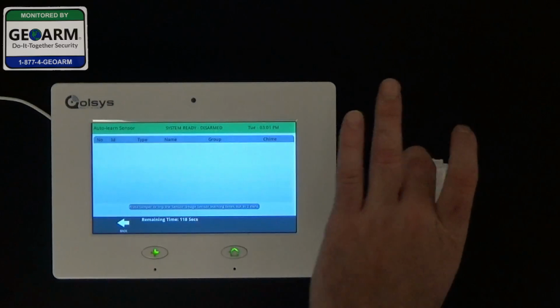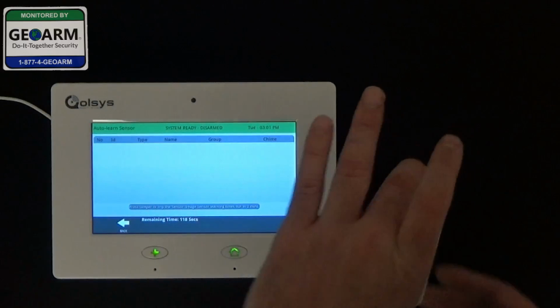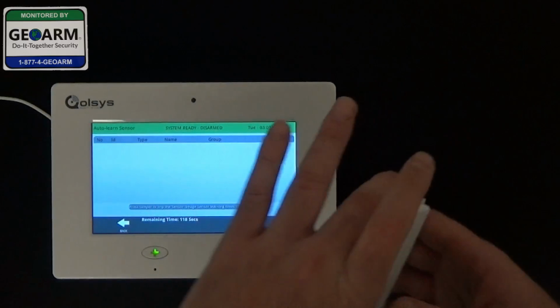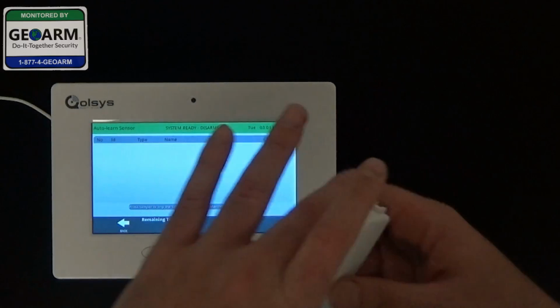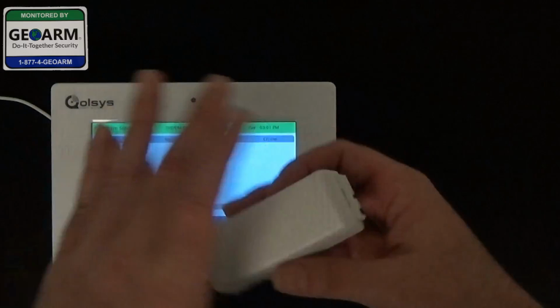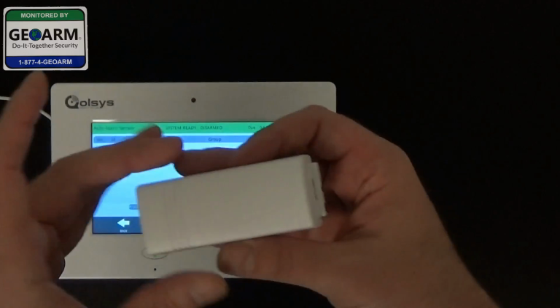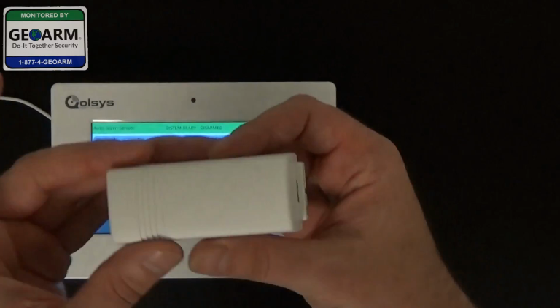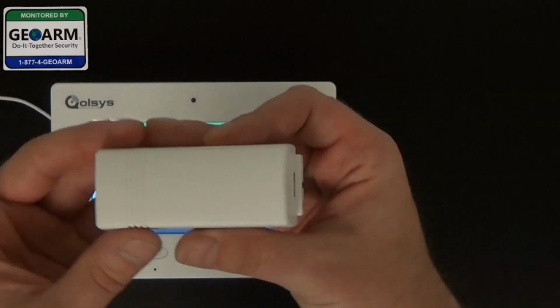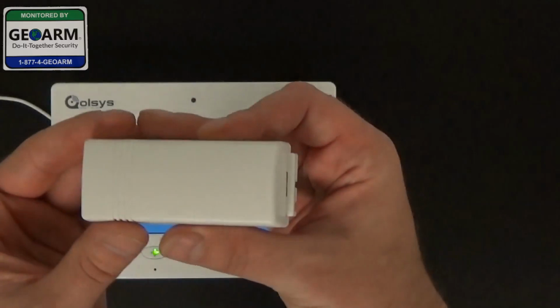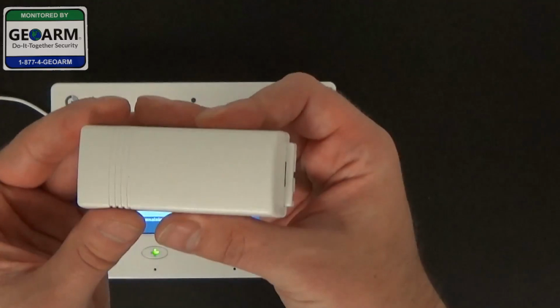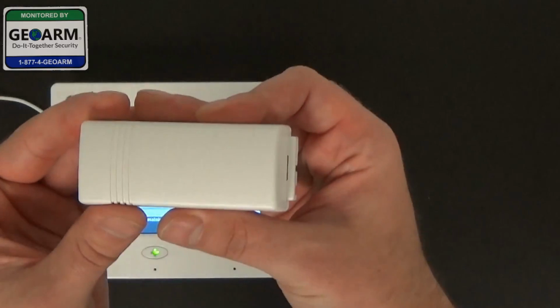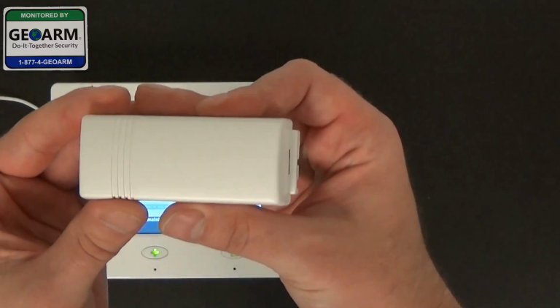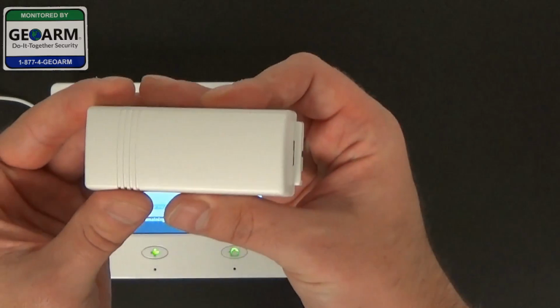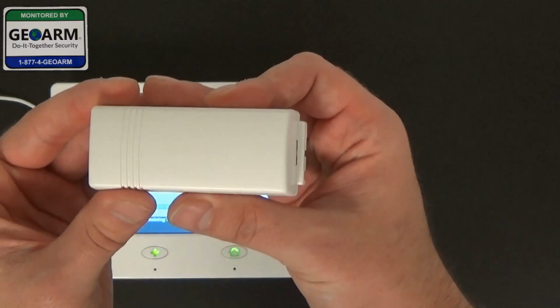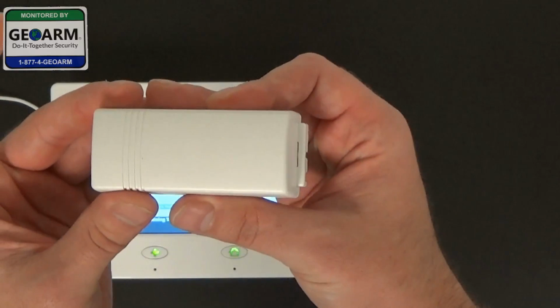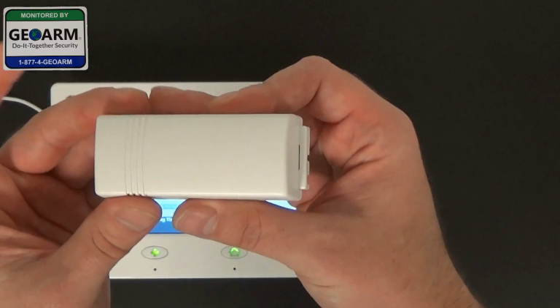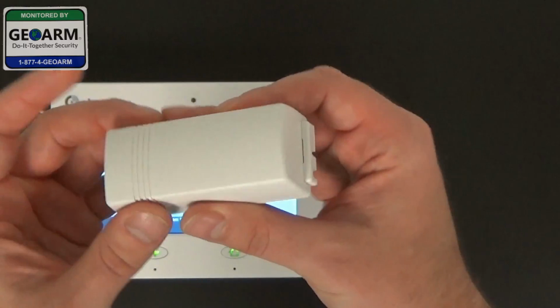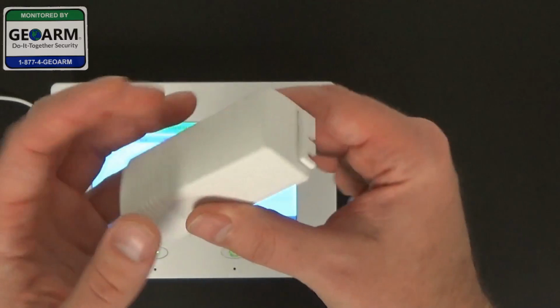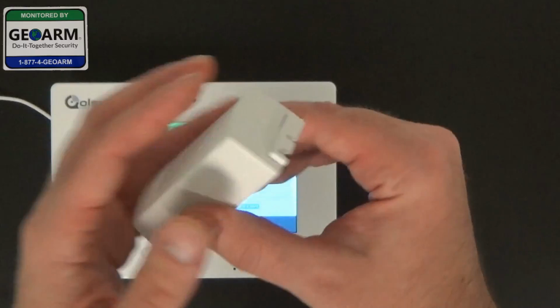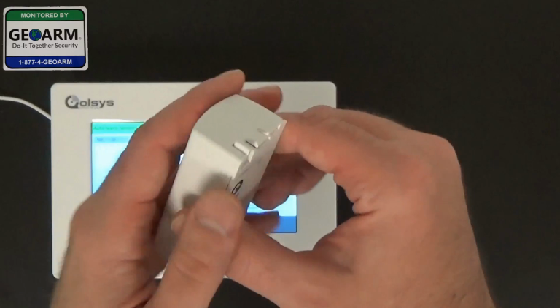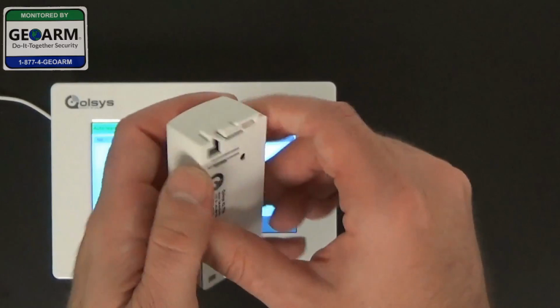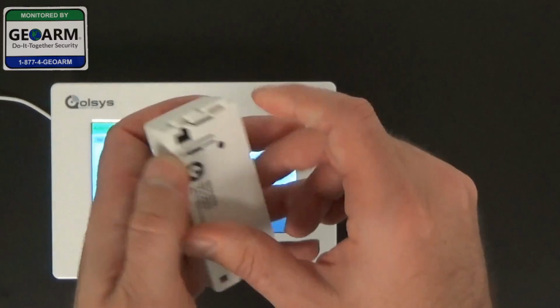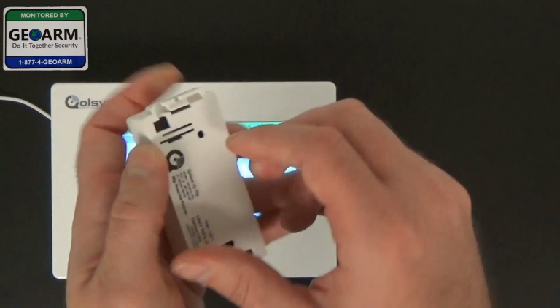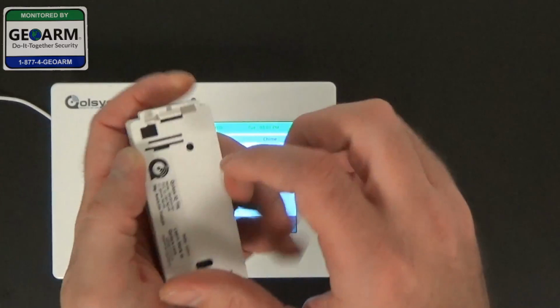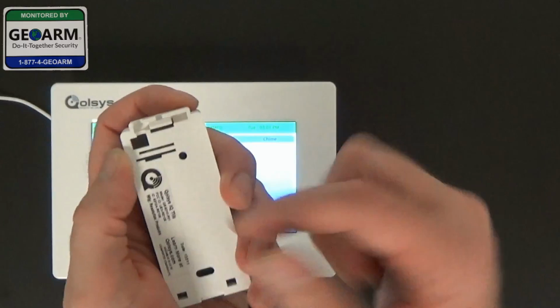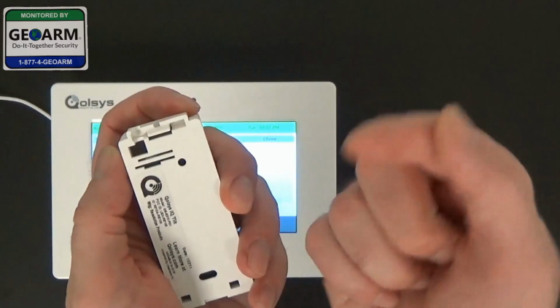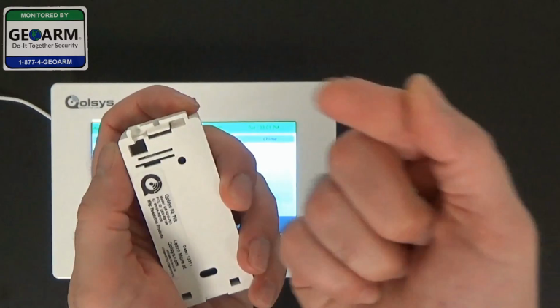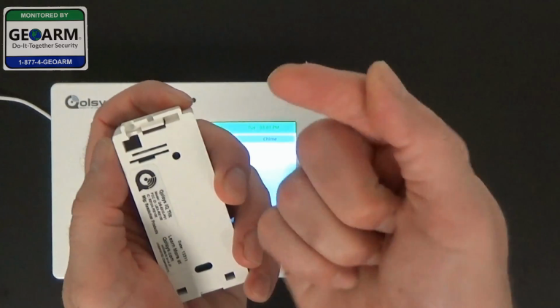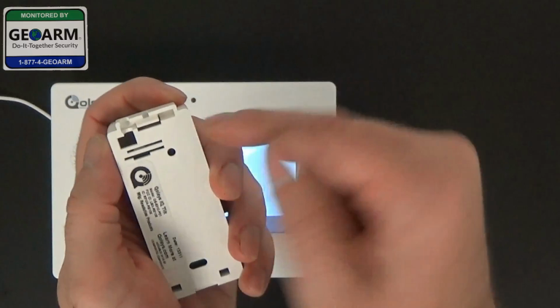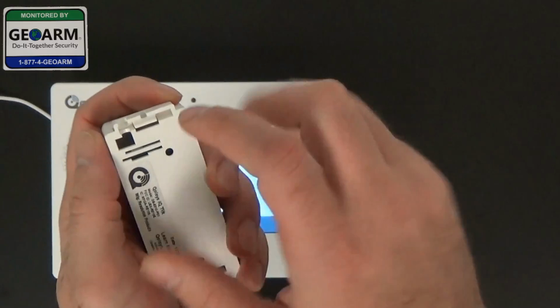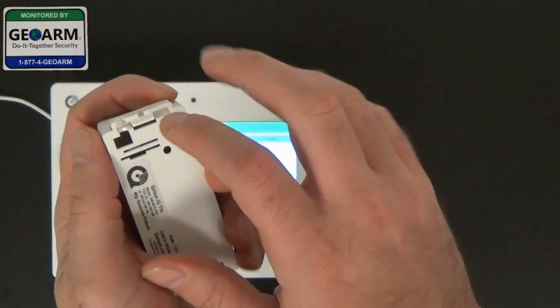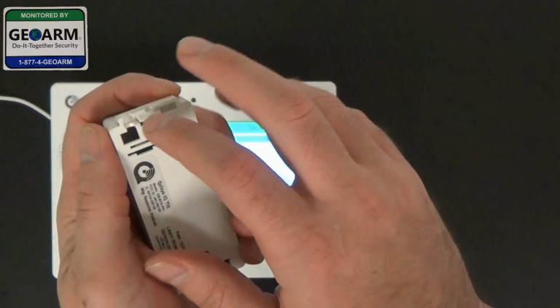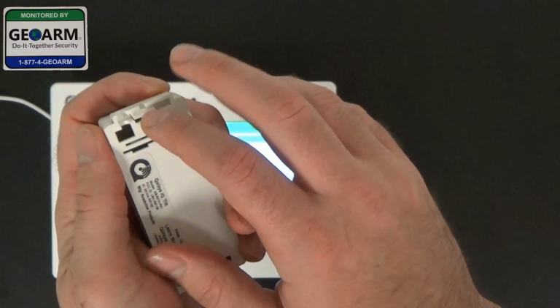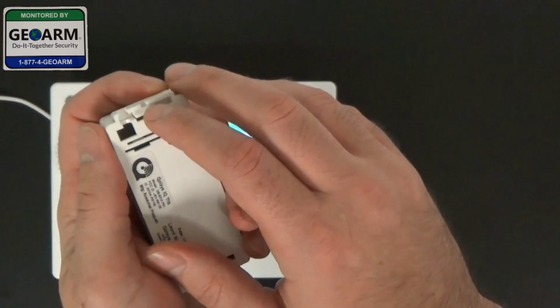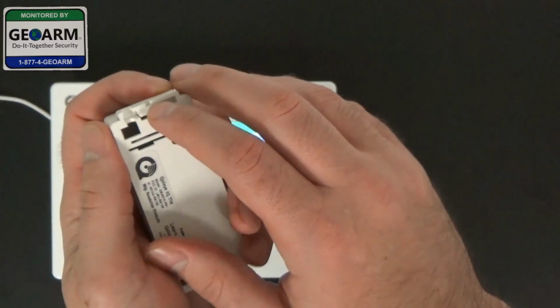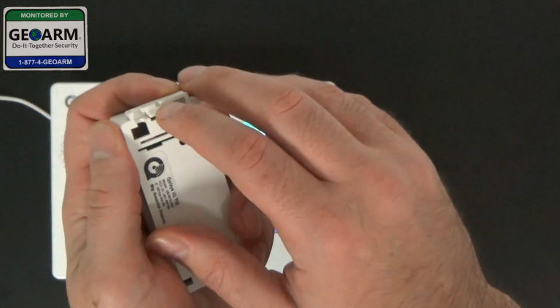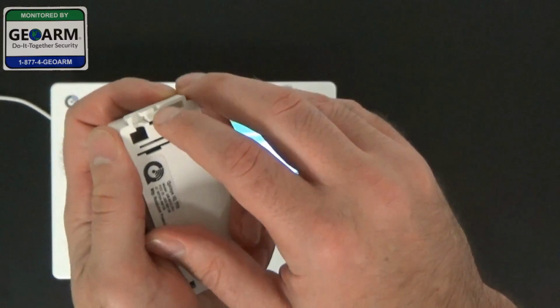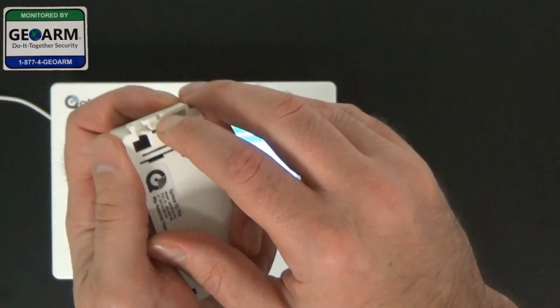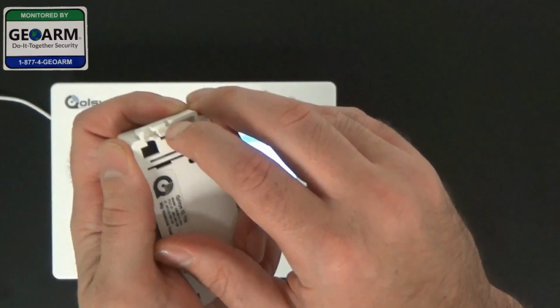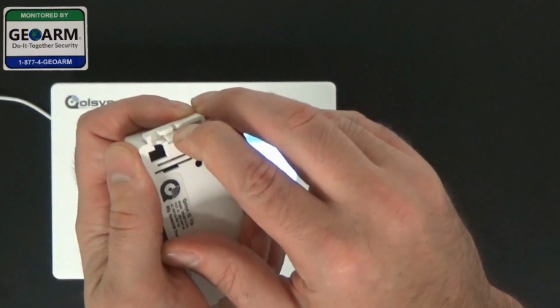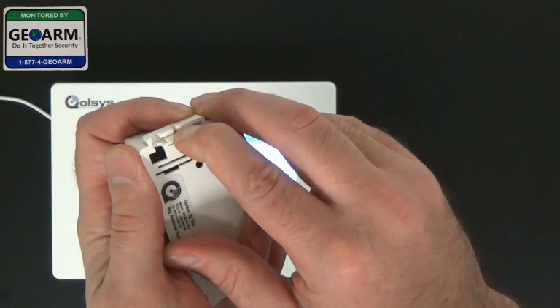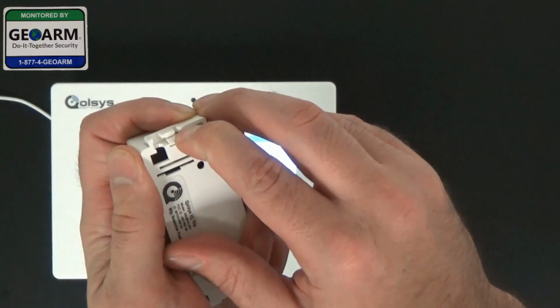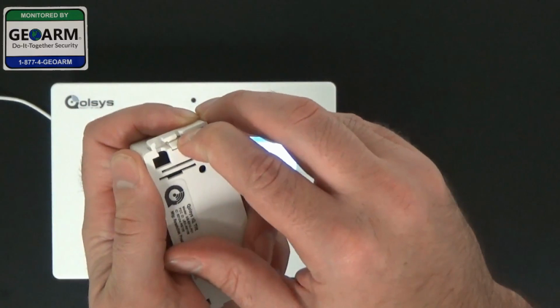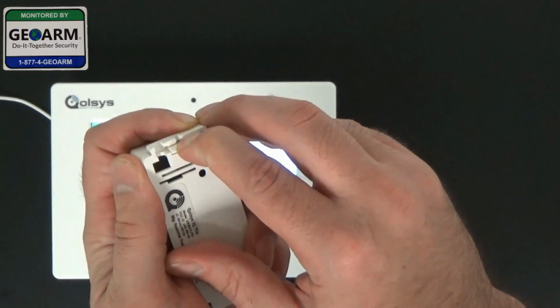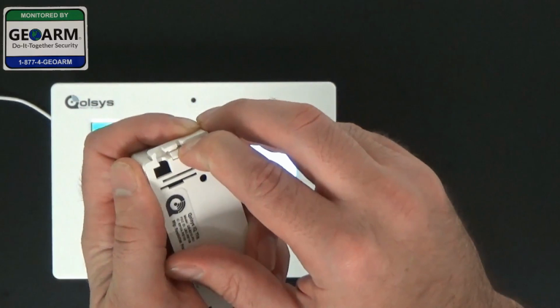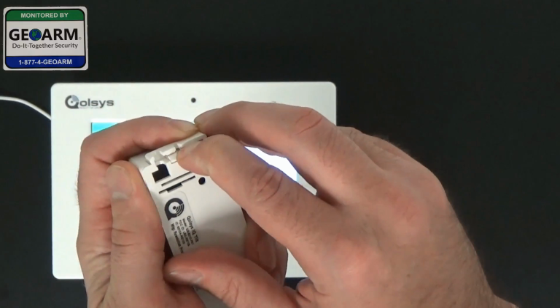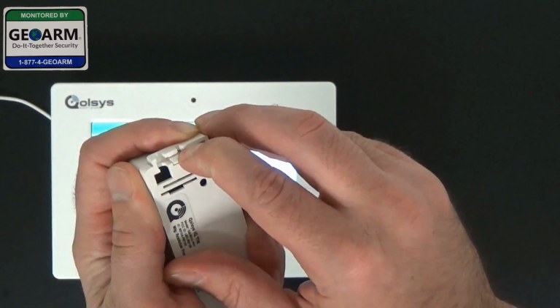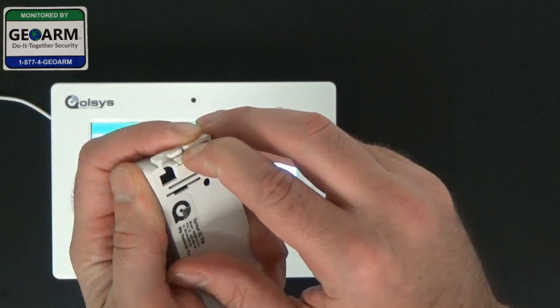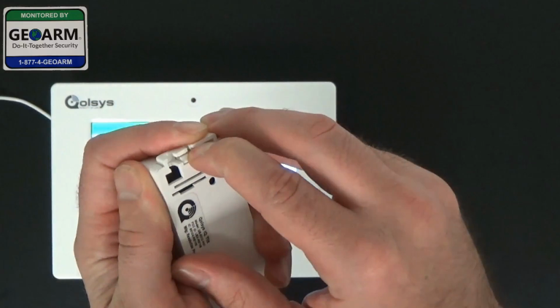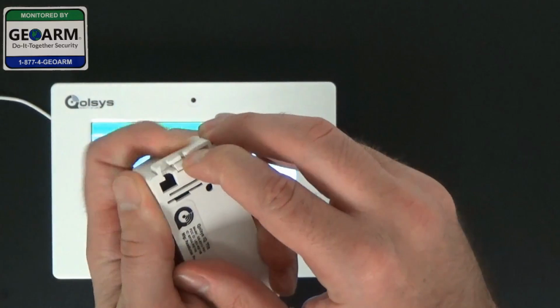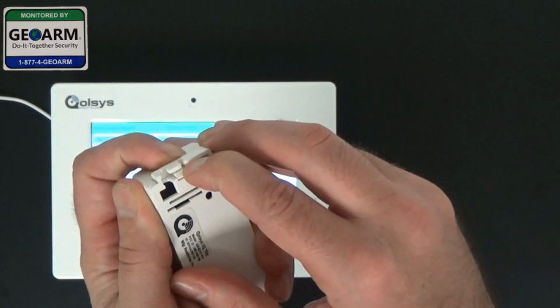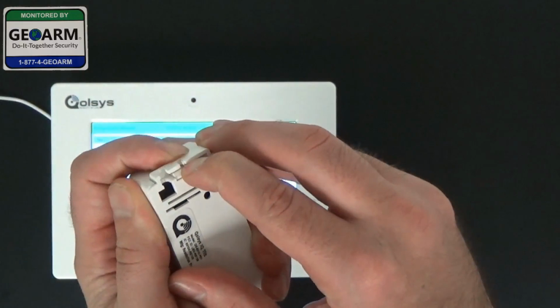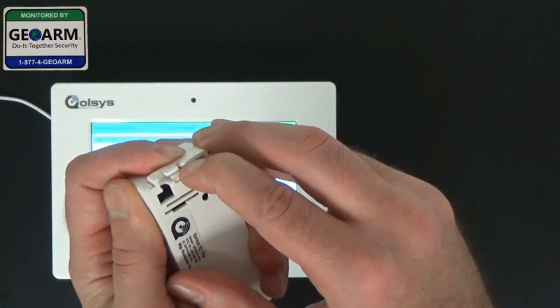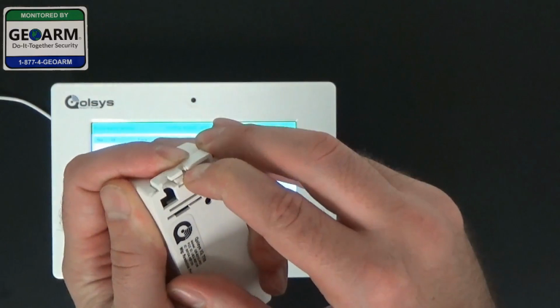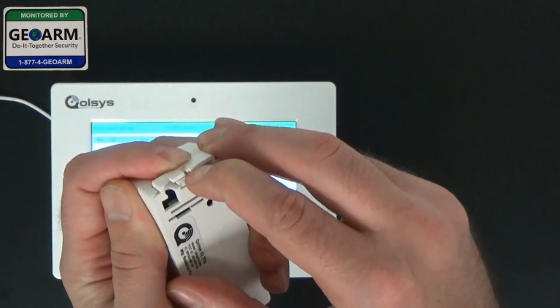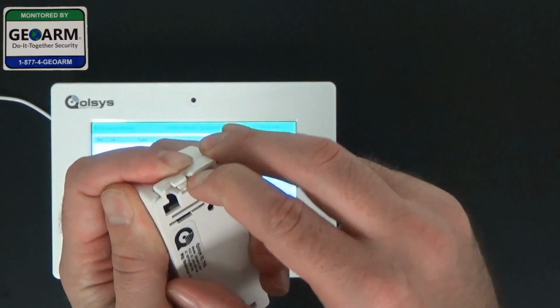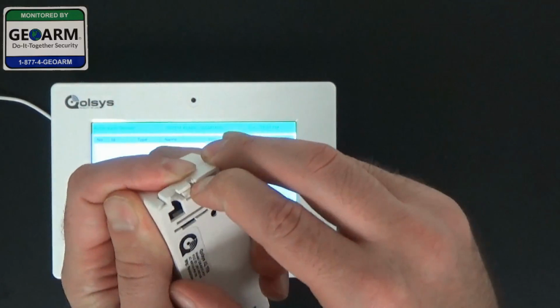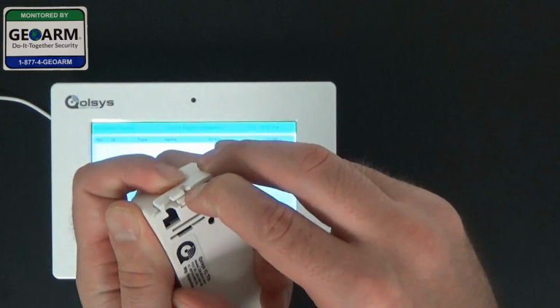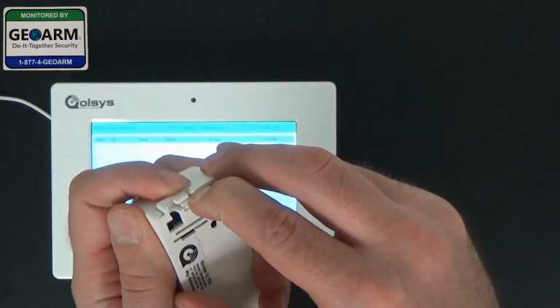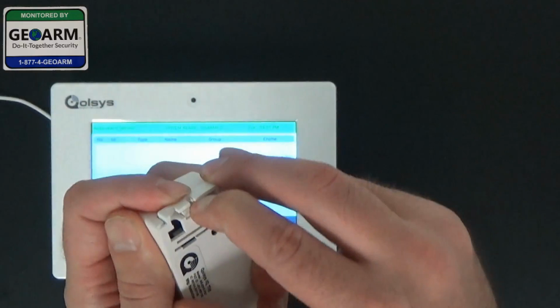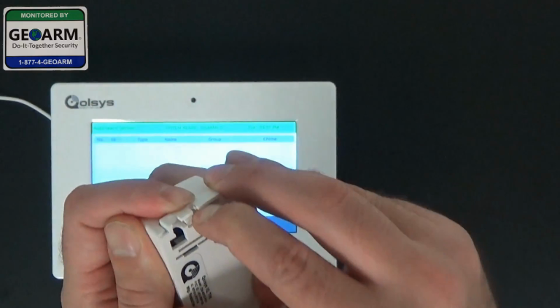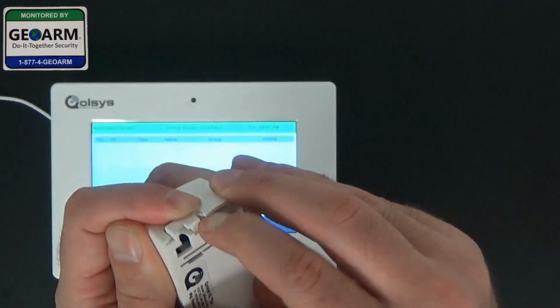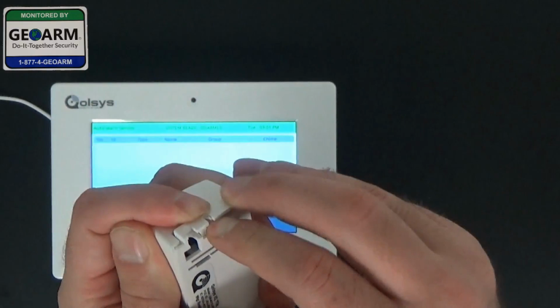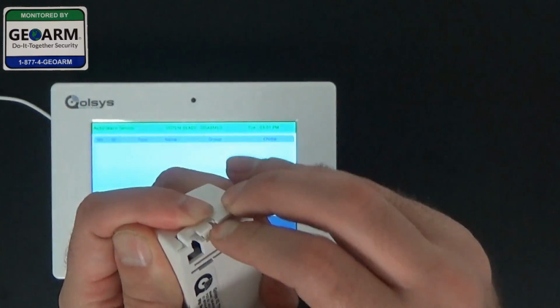We're going to take our IQ tilt sensor, take our finger, depress the button, and pop up with our finger.